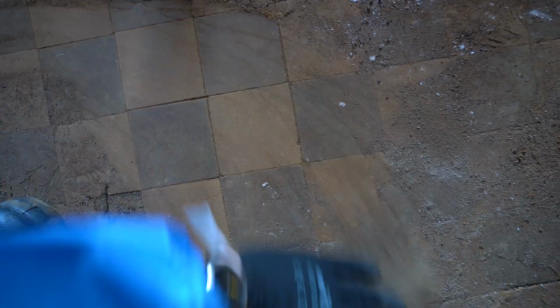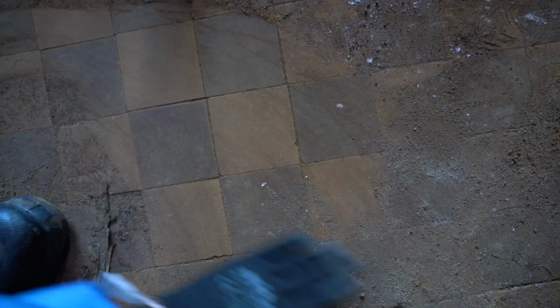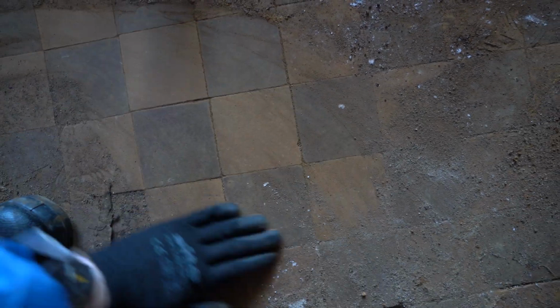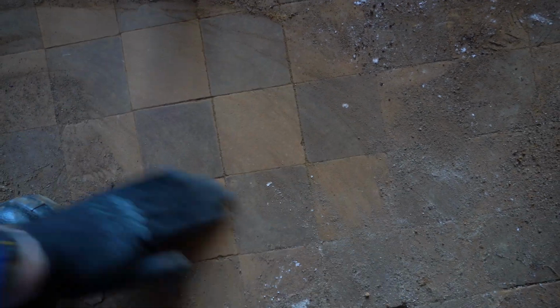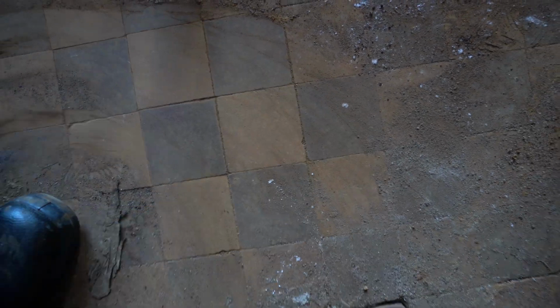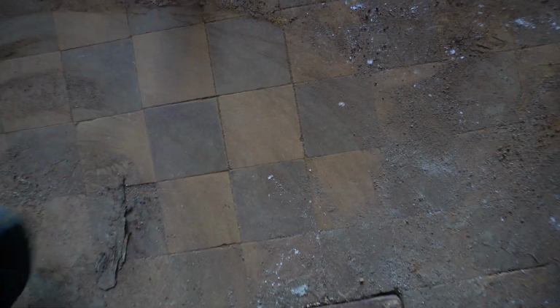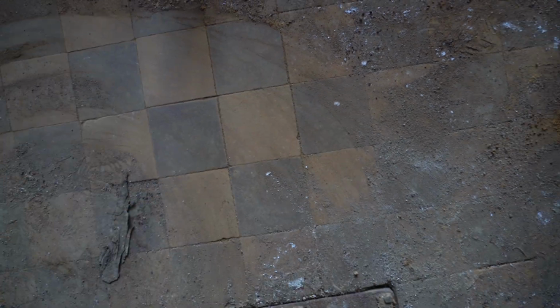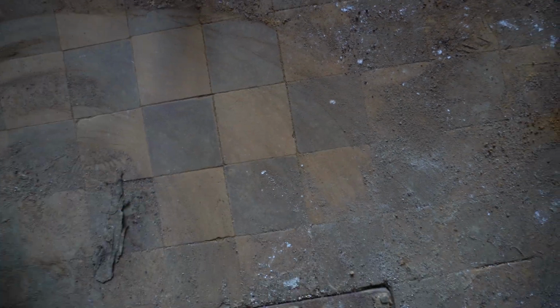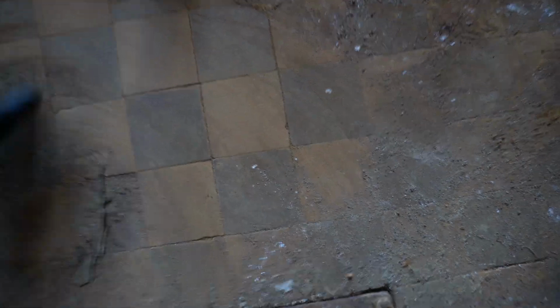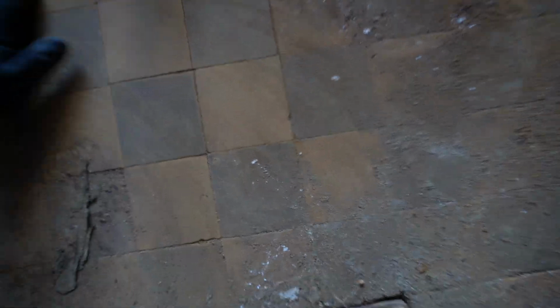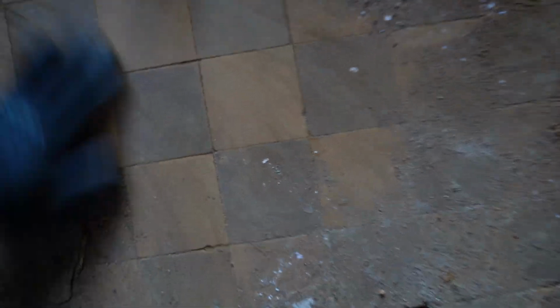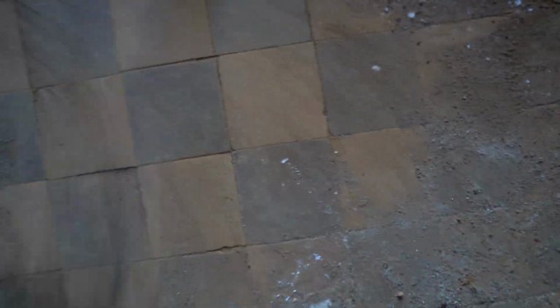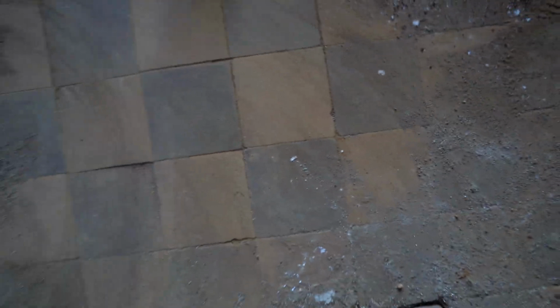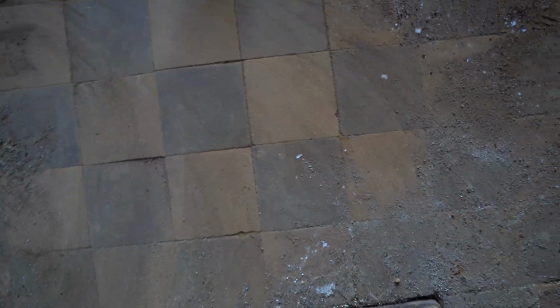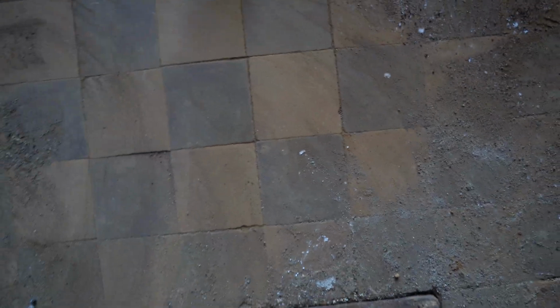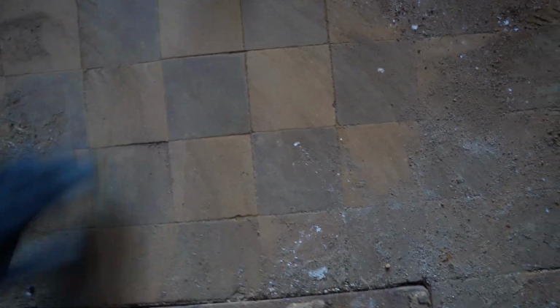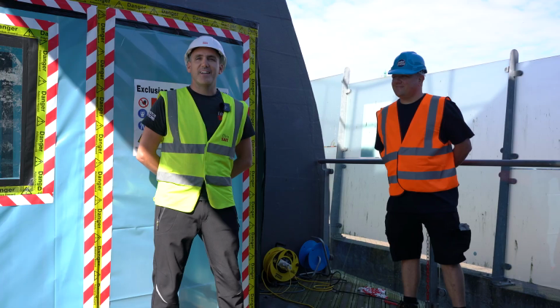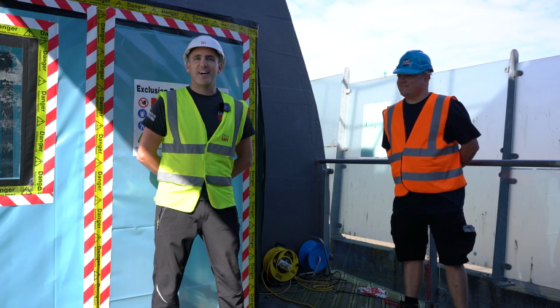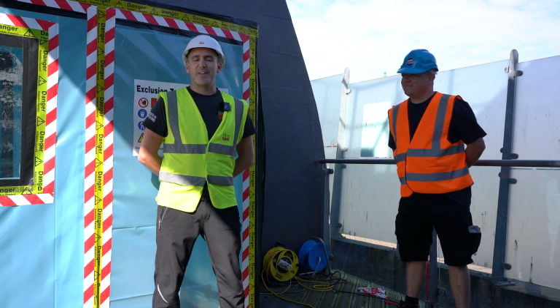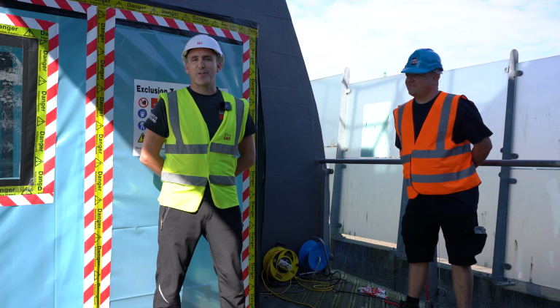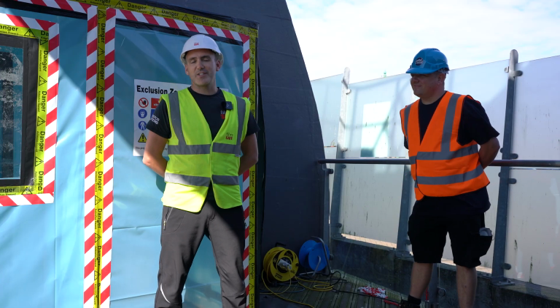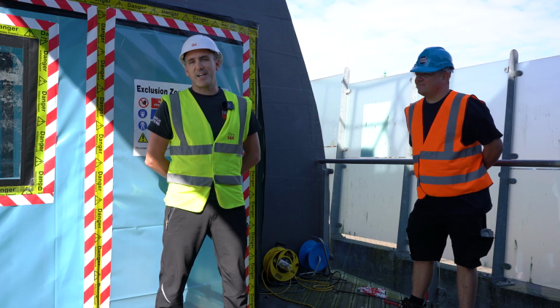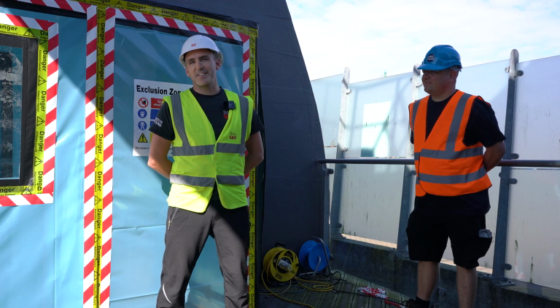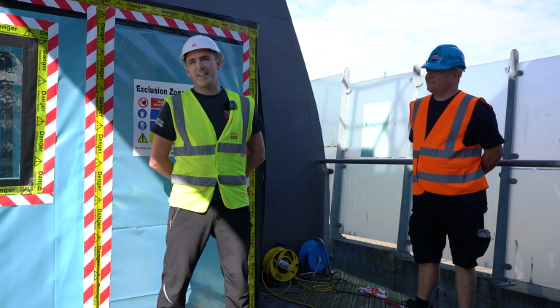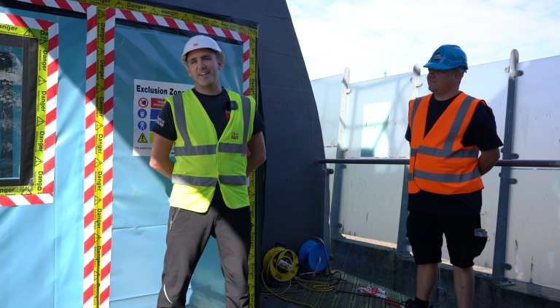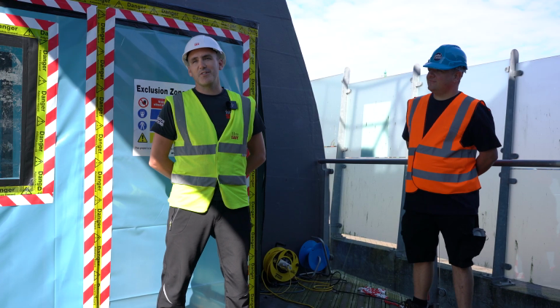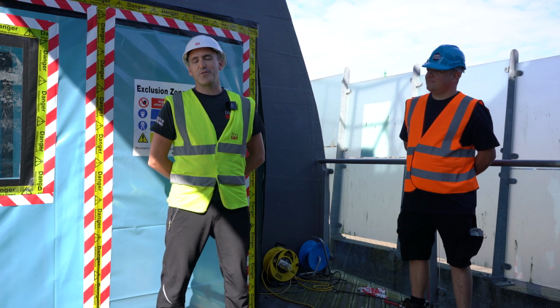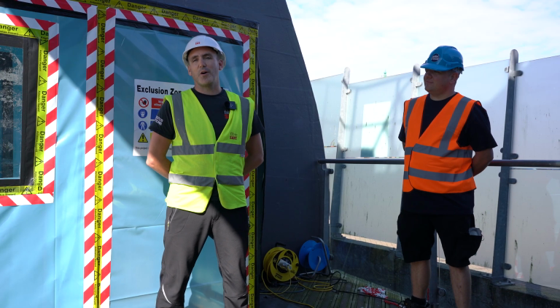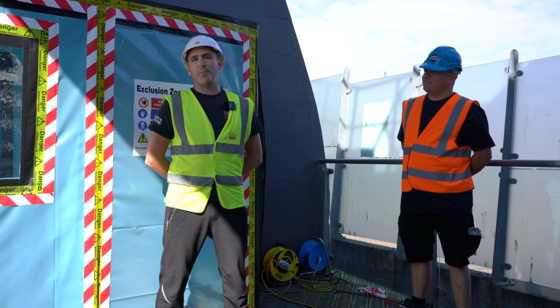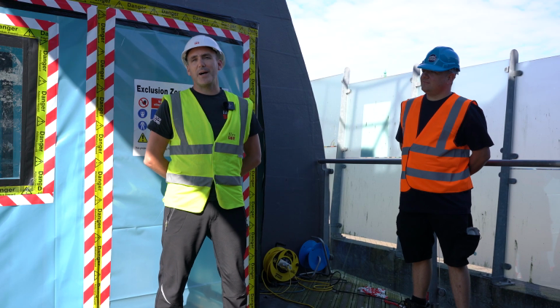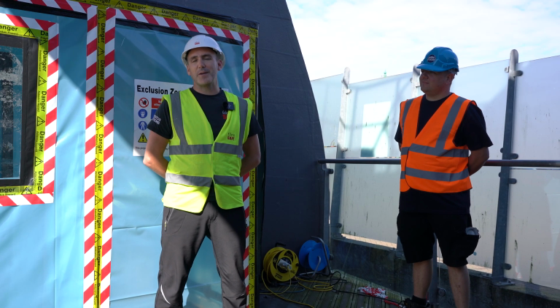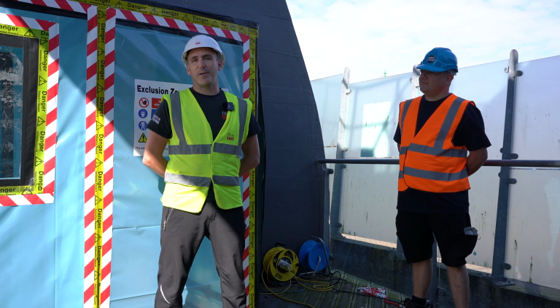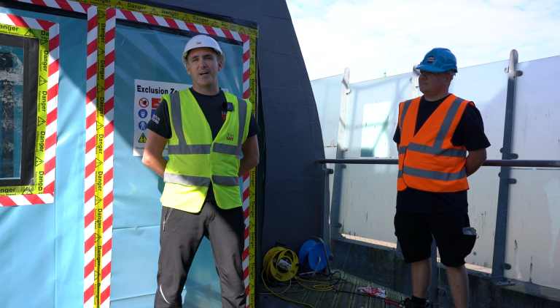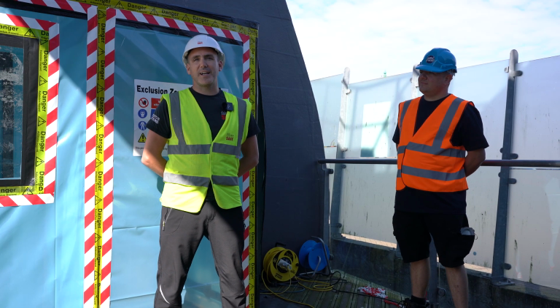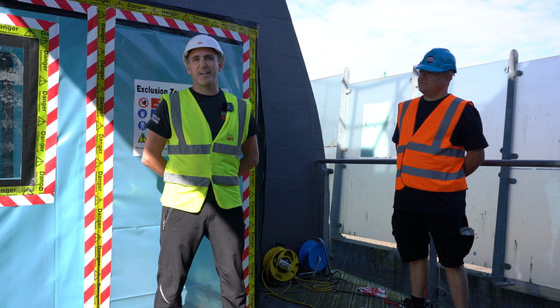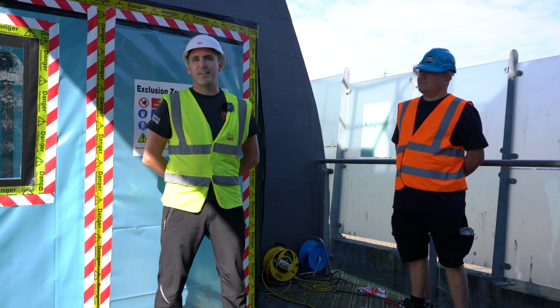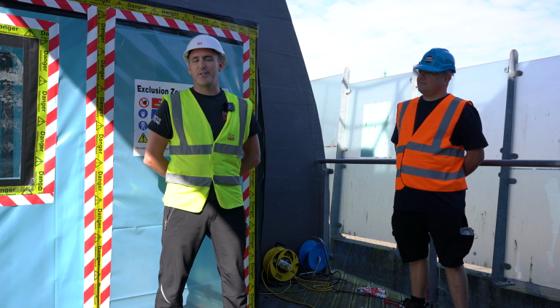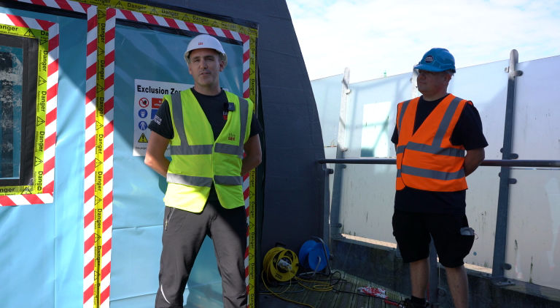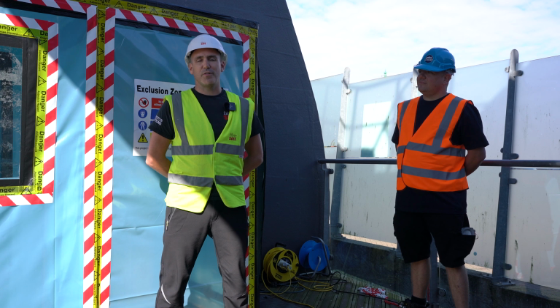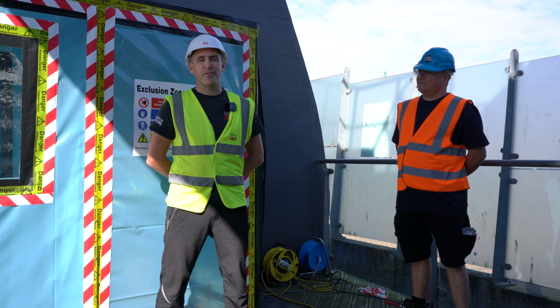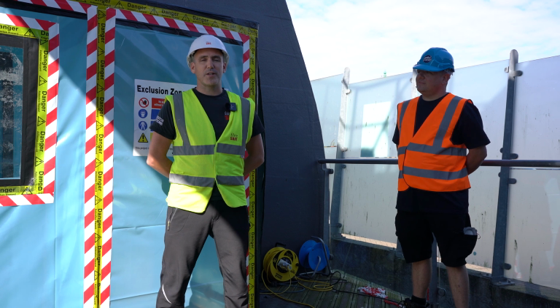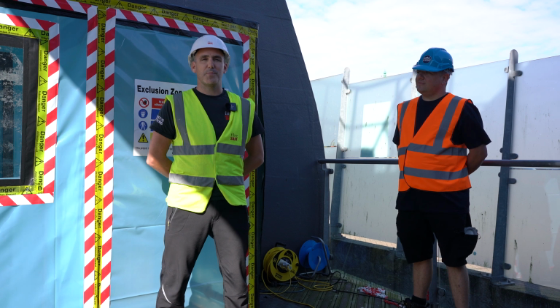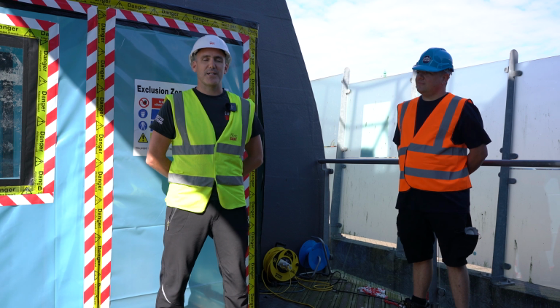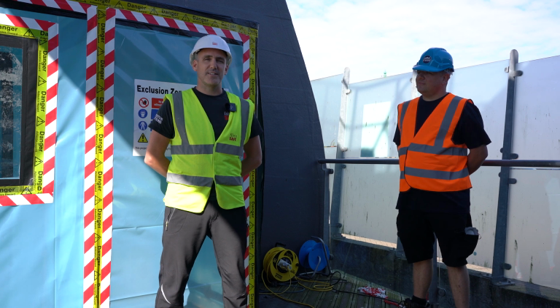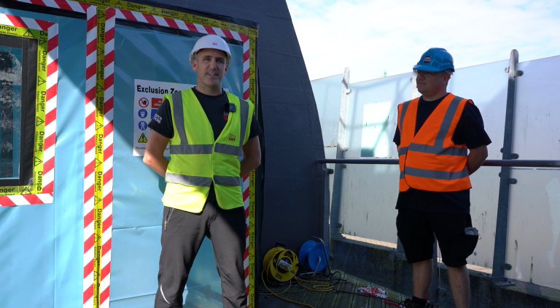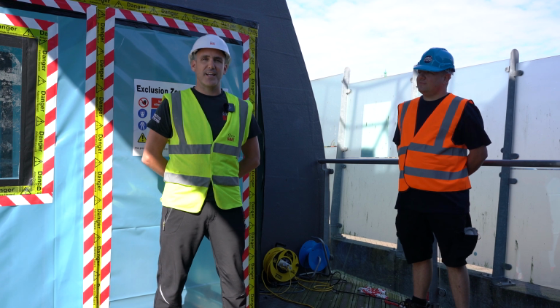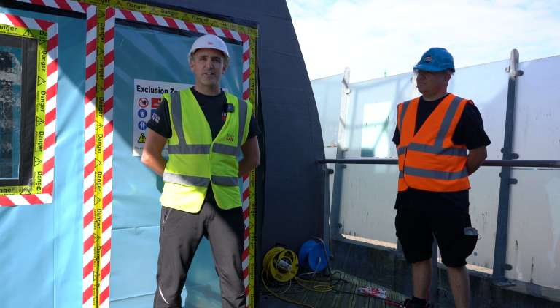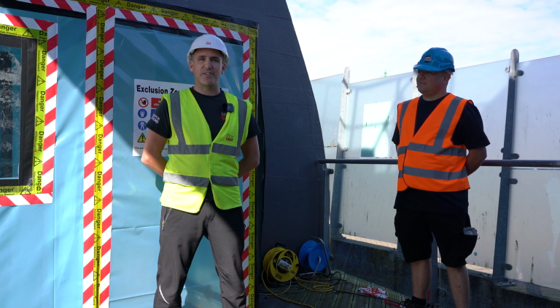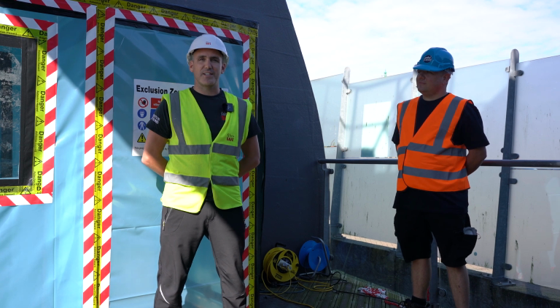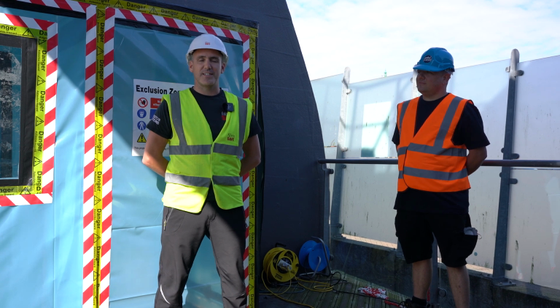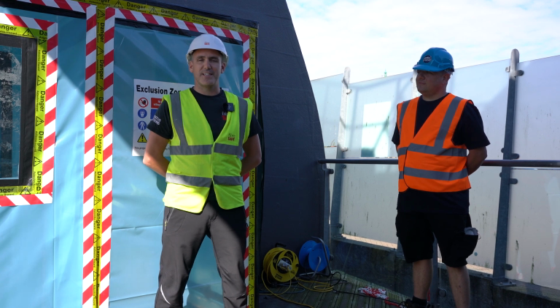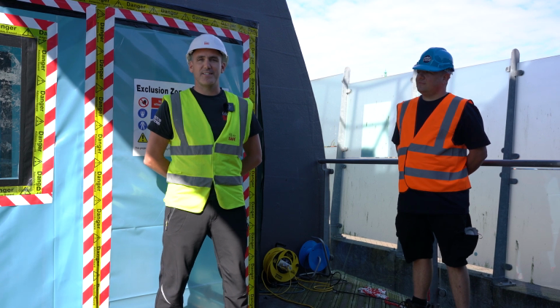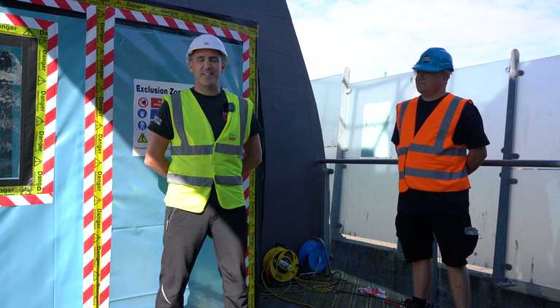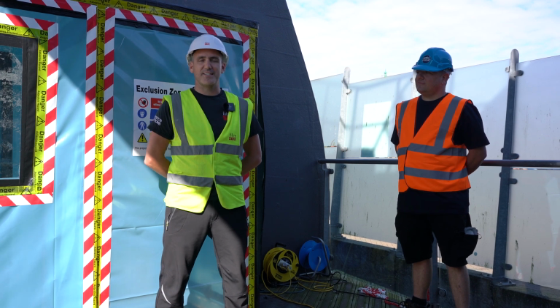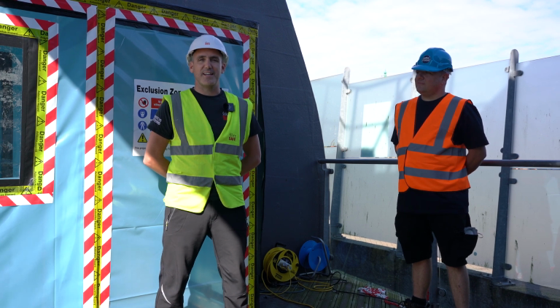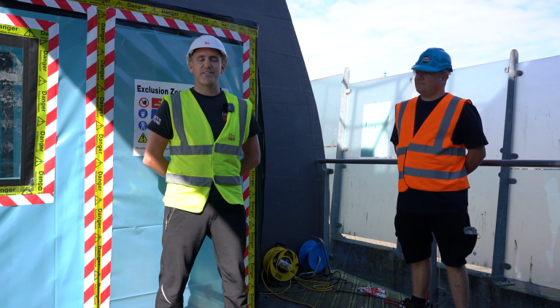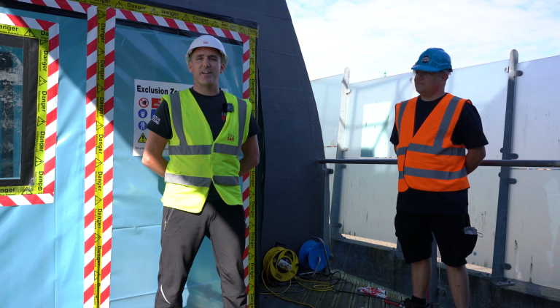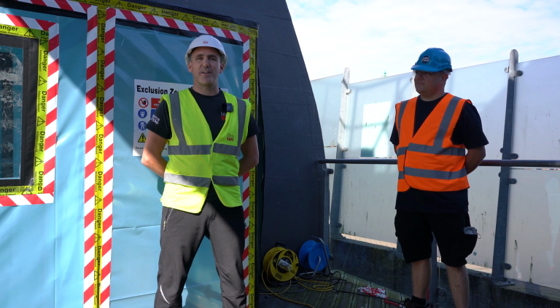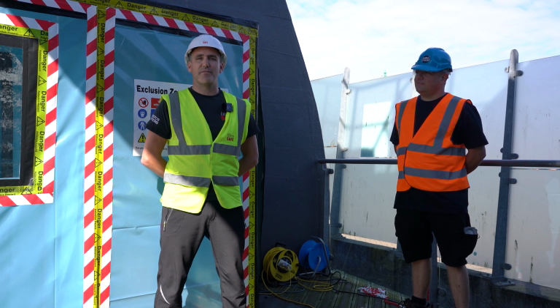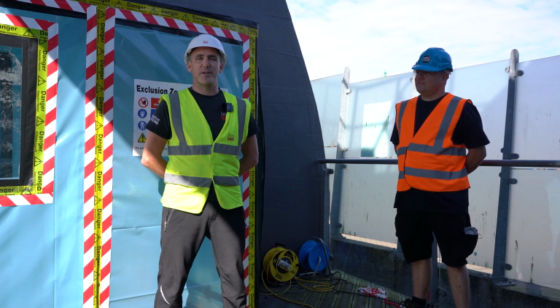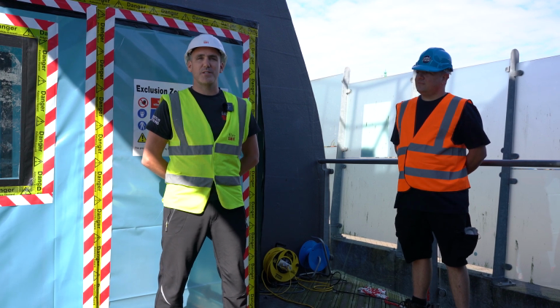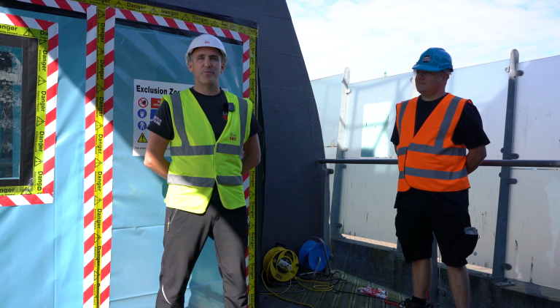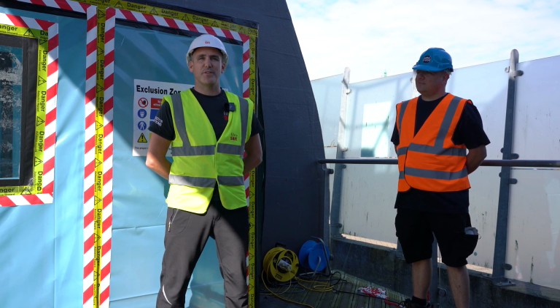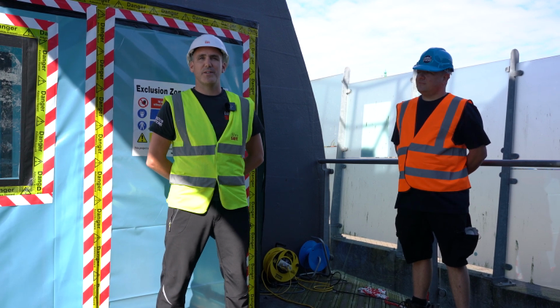Give it to us straight — how bad is it? You've got textiles, you've got pipe lagging, you've got flash pads and electrics. It's literally everywhere, to be fair.